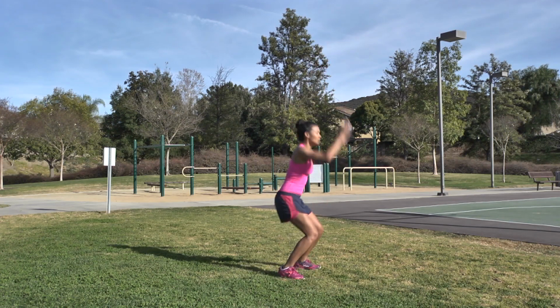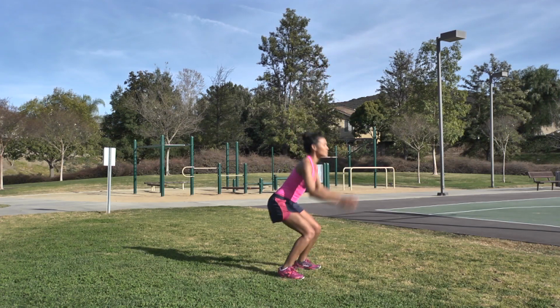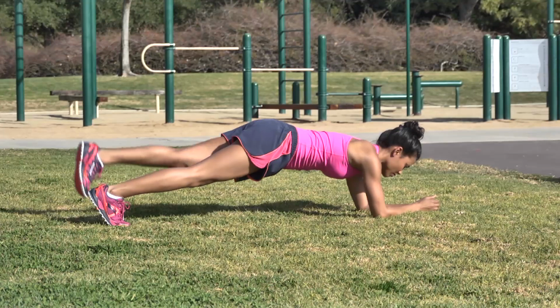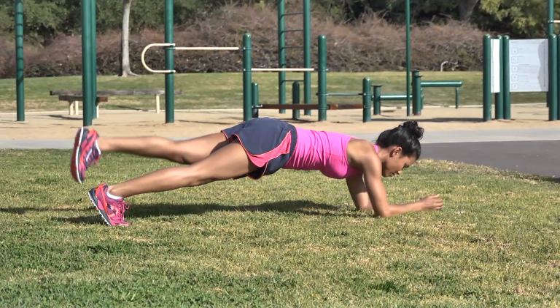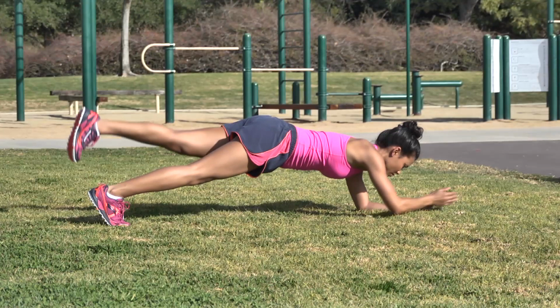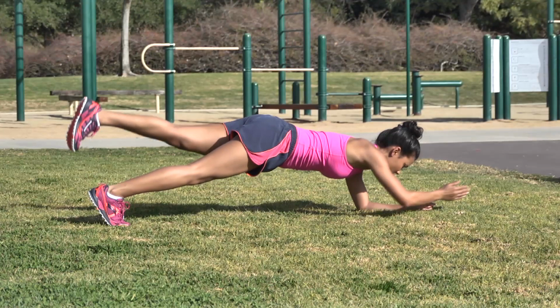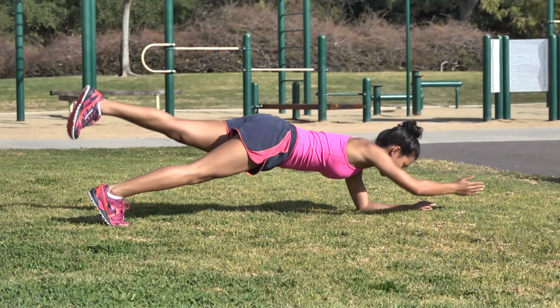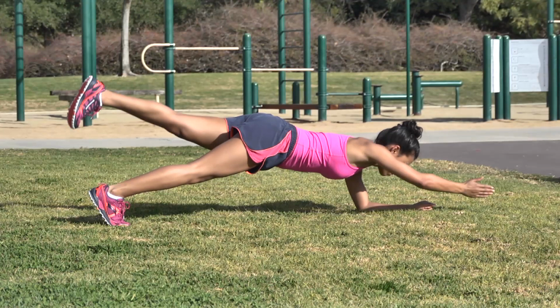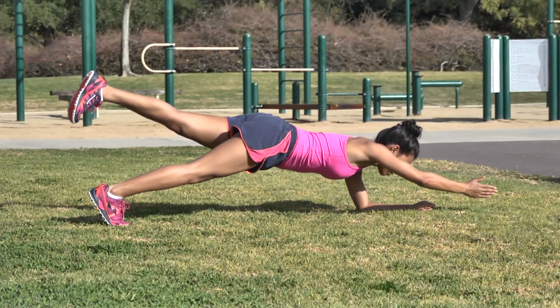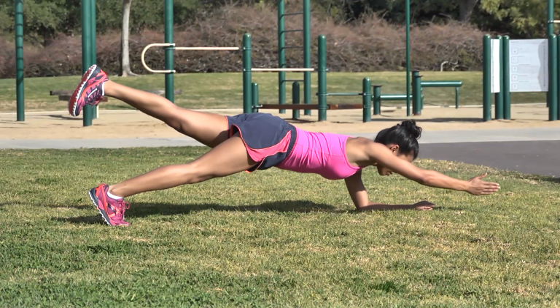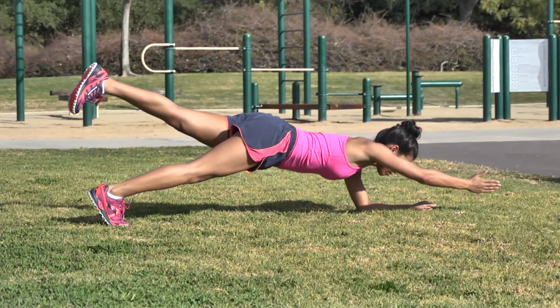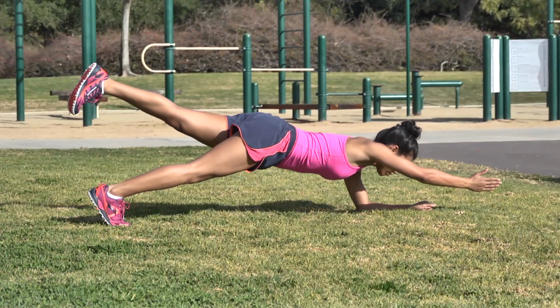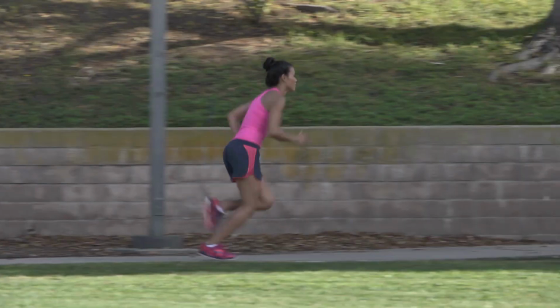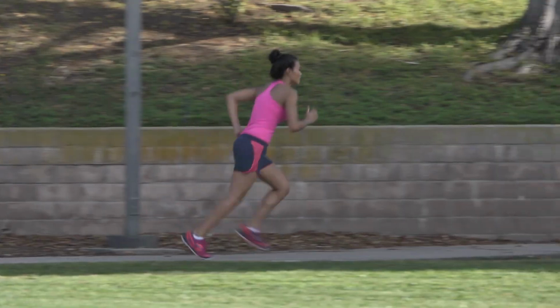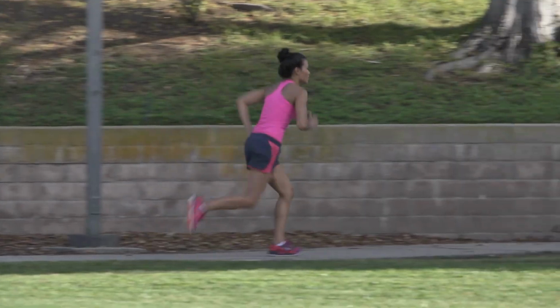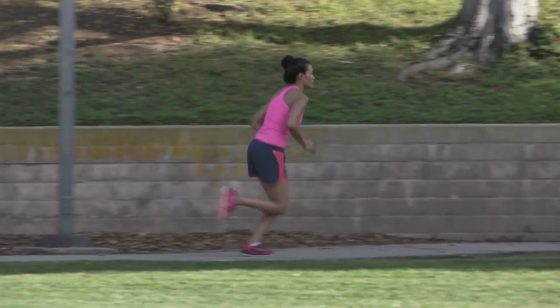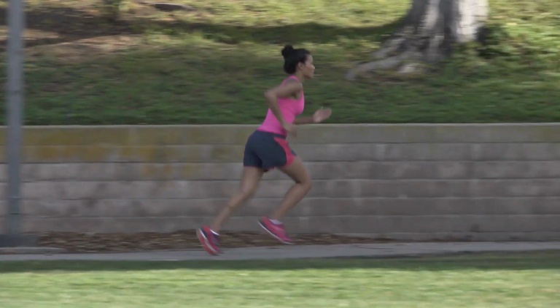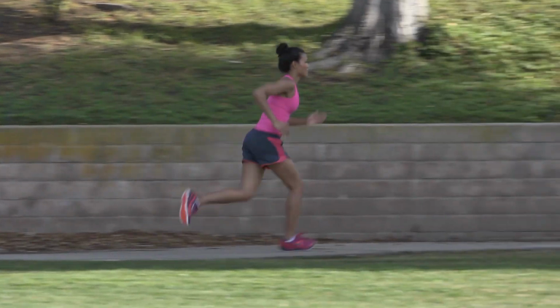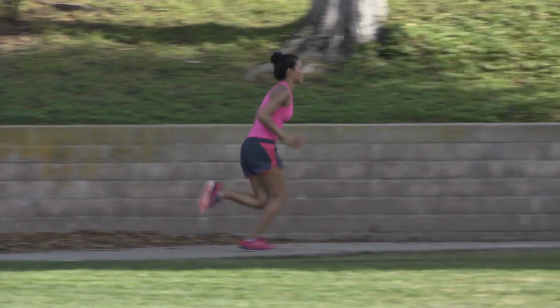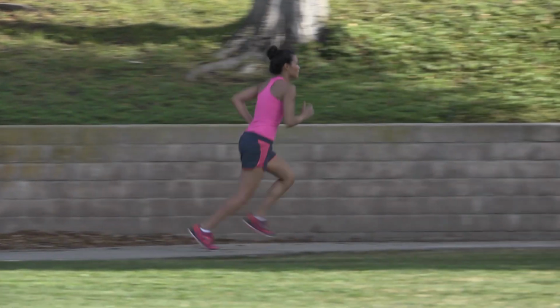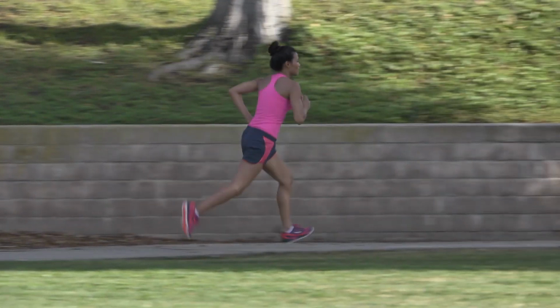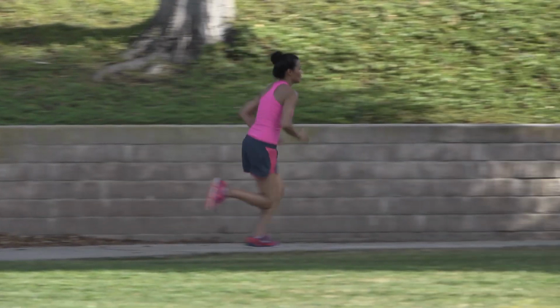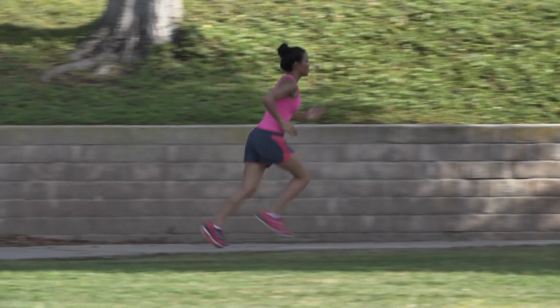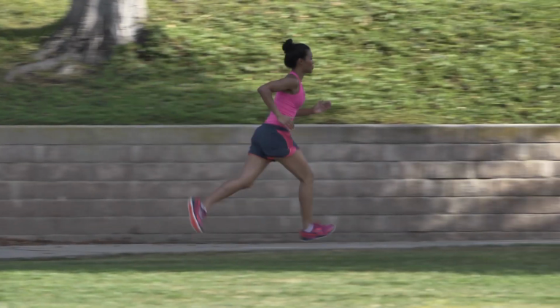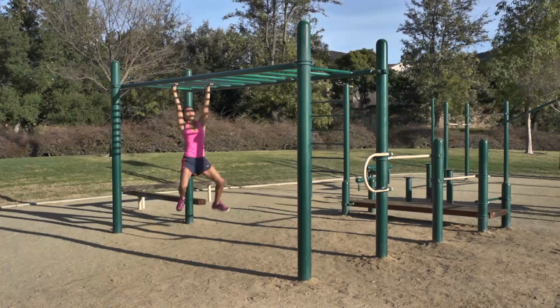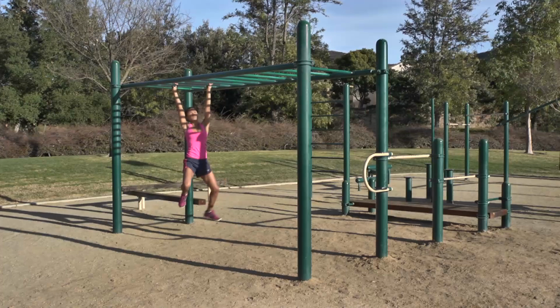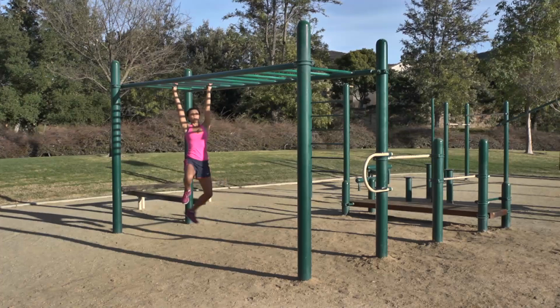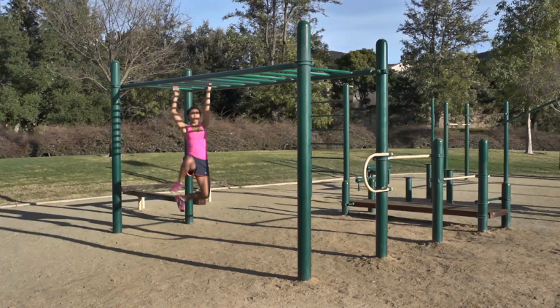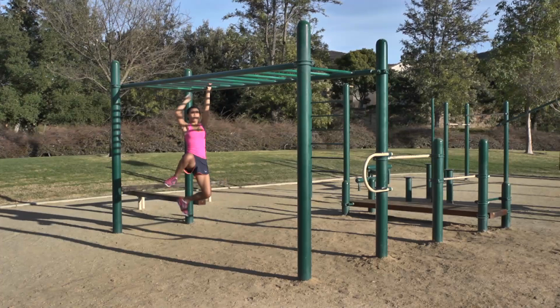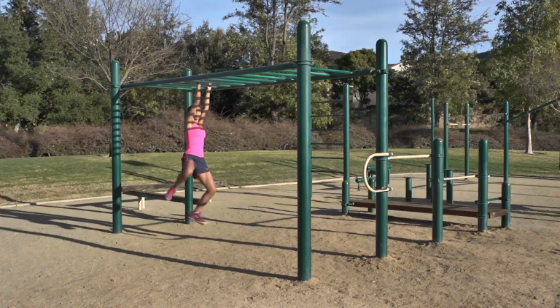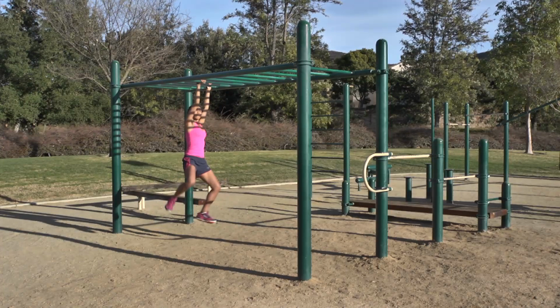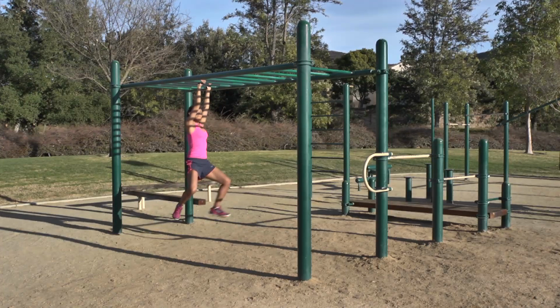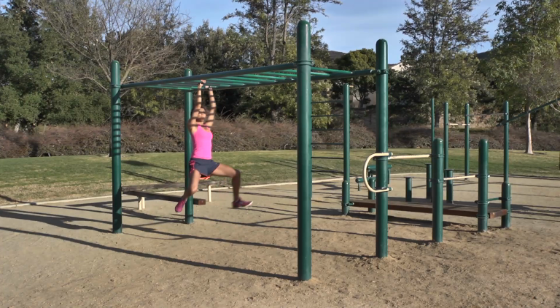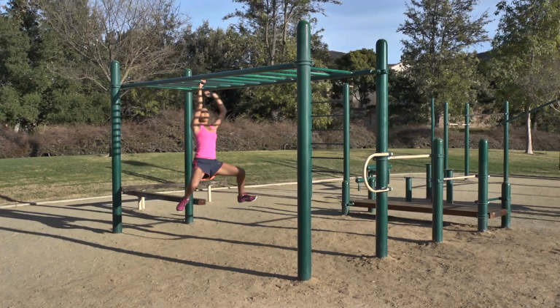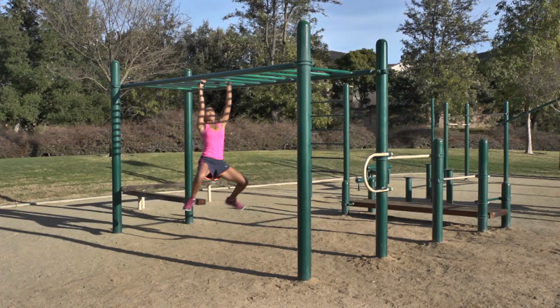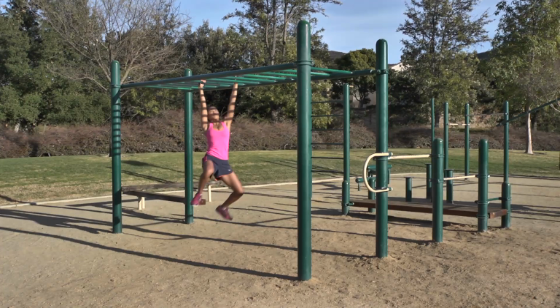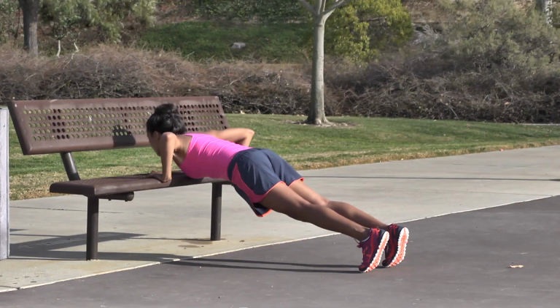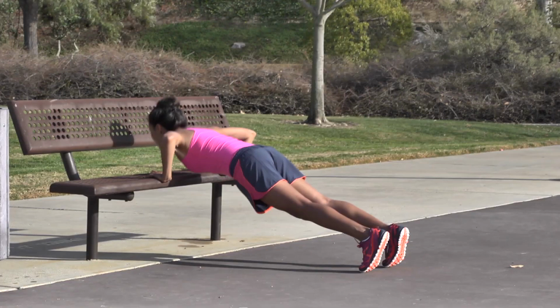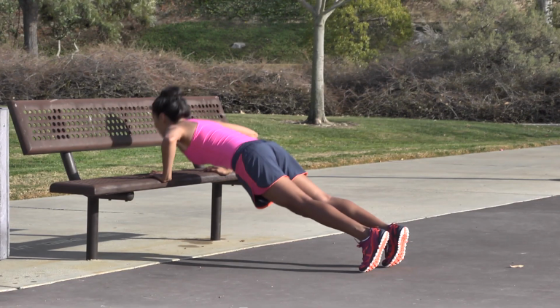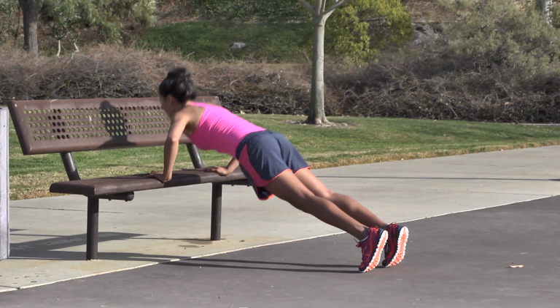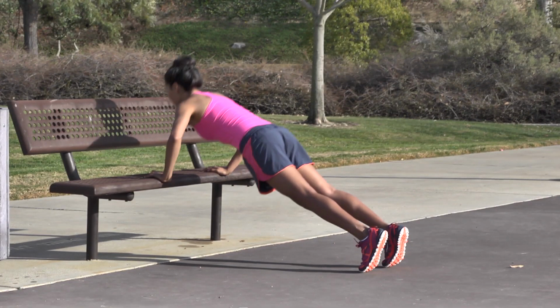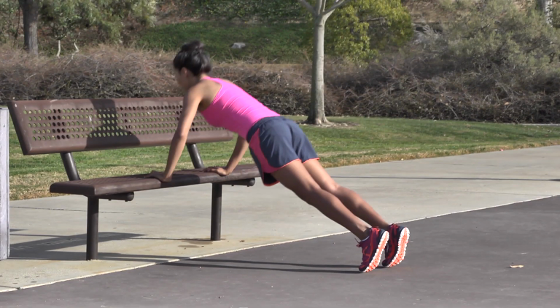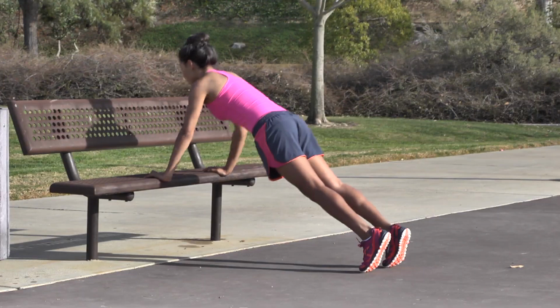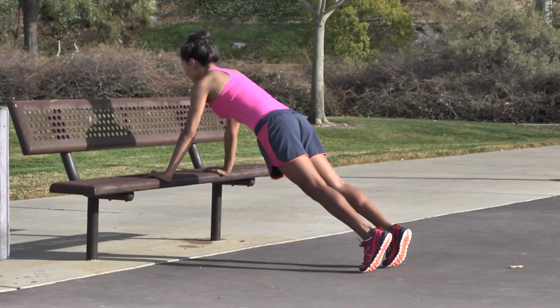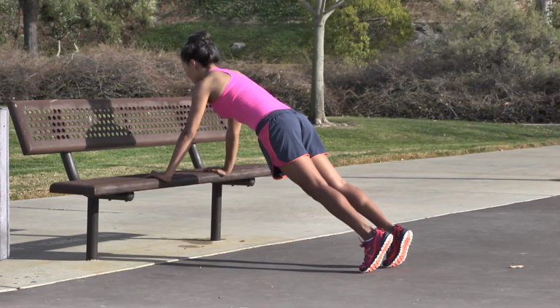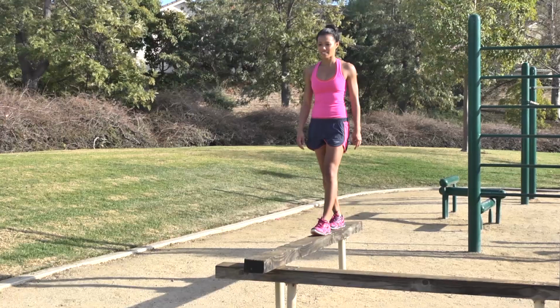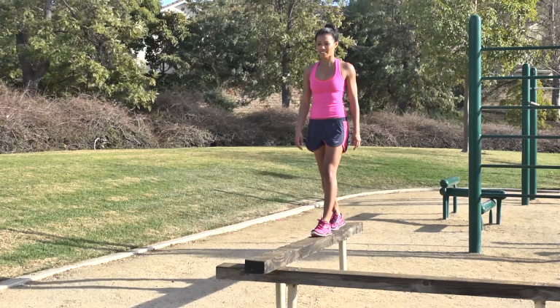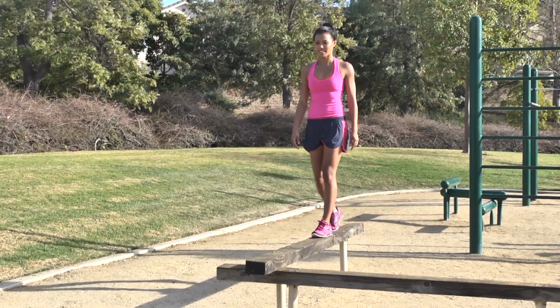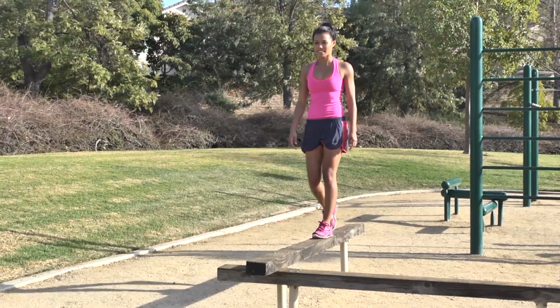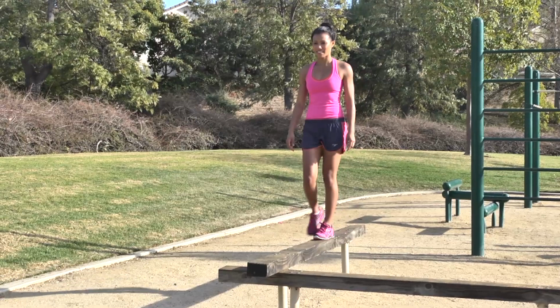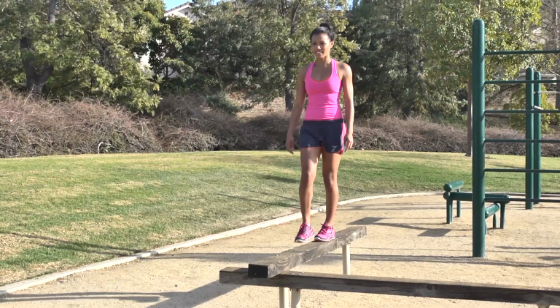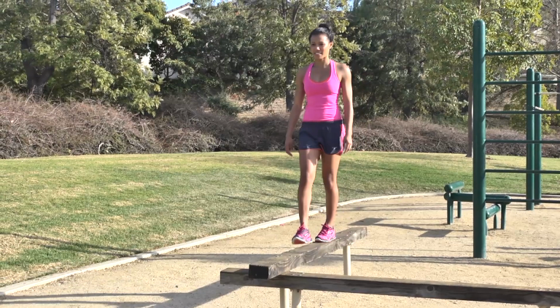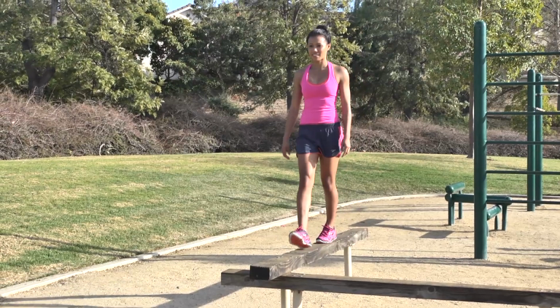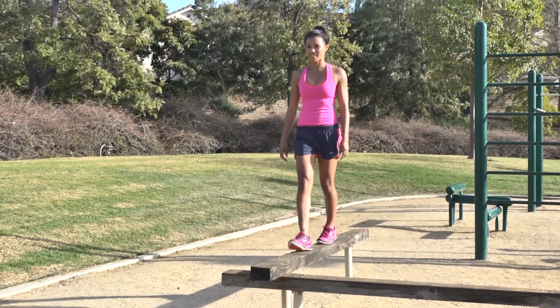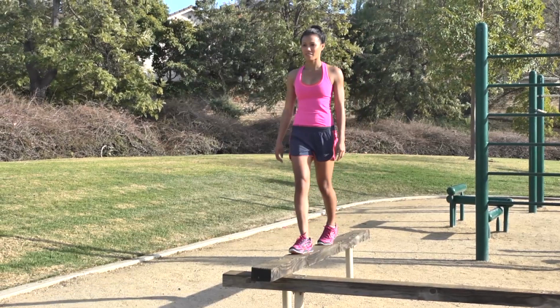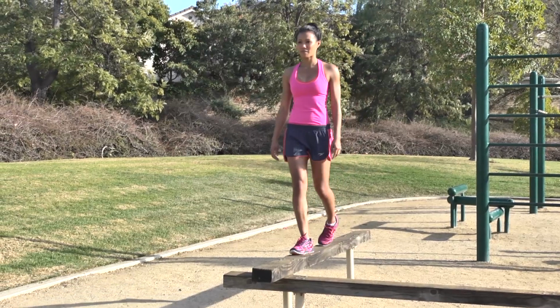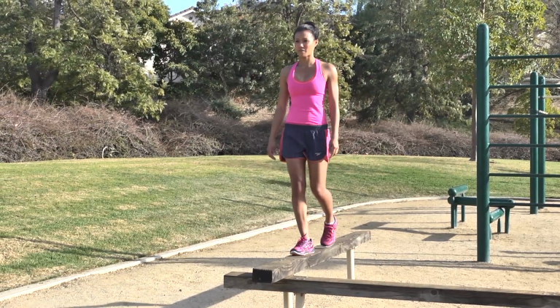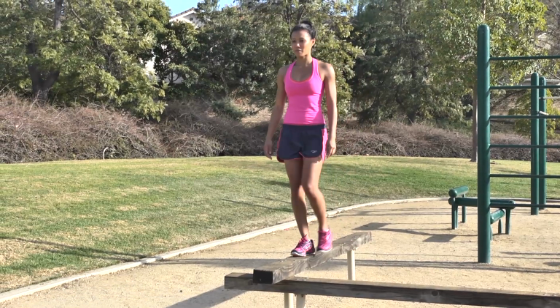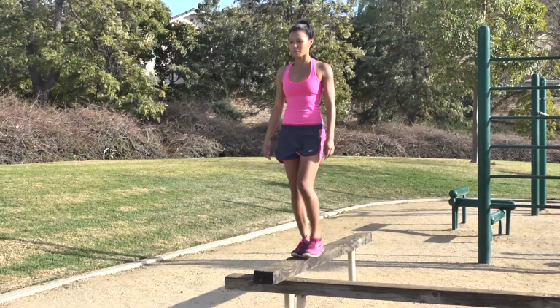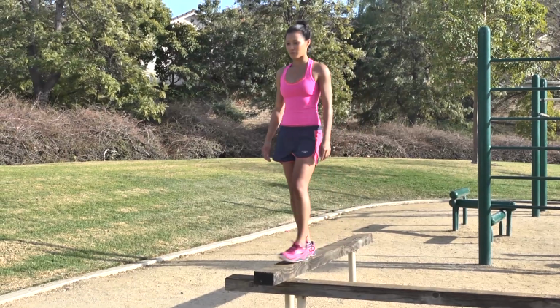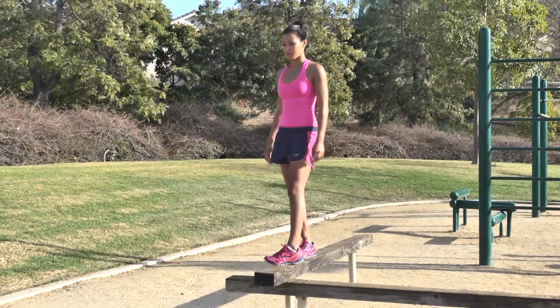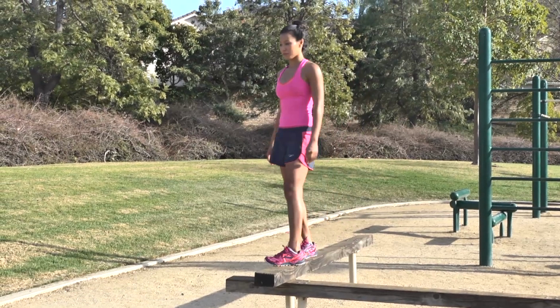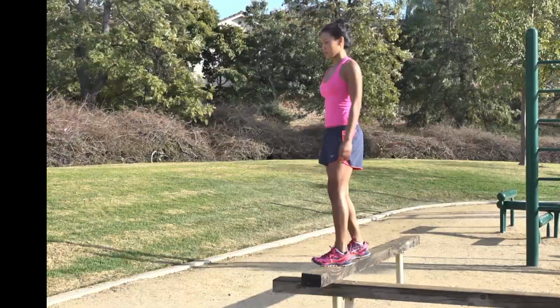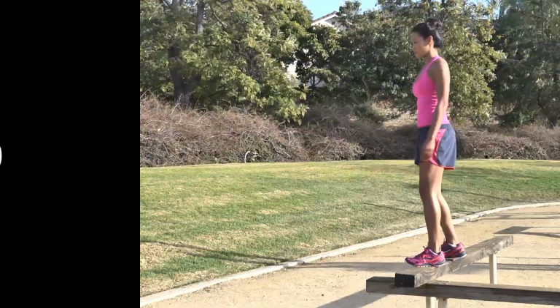For this workout, you'll need plenty of space to run, a set of monkey bars, a park bench, and a narrow curb or other makeshift balance beam.